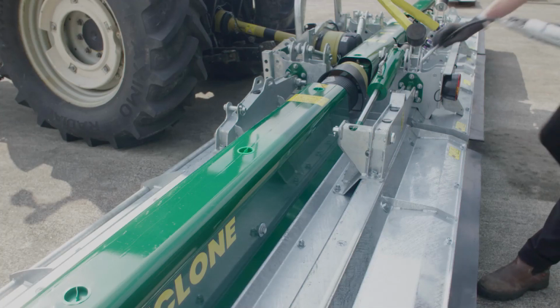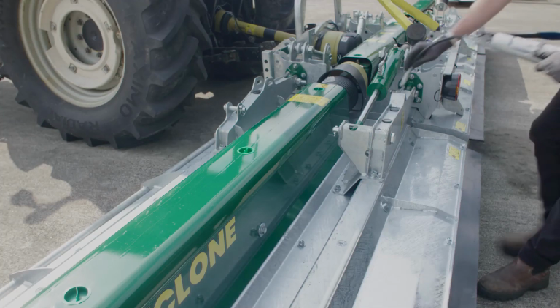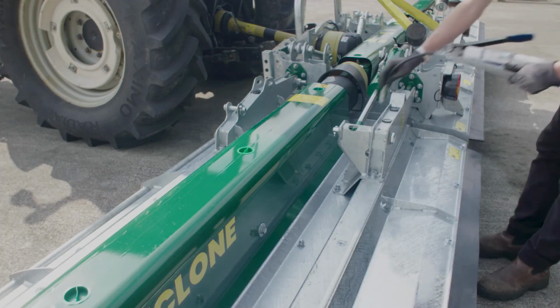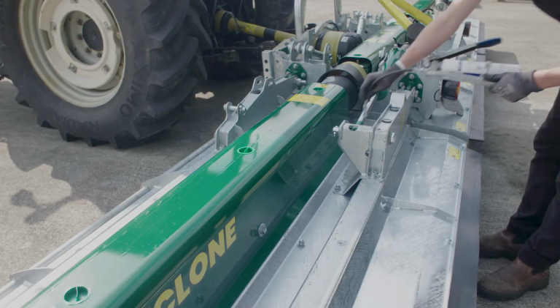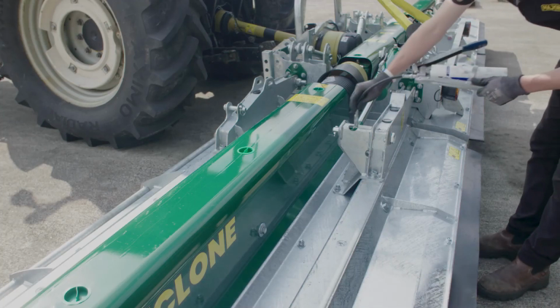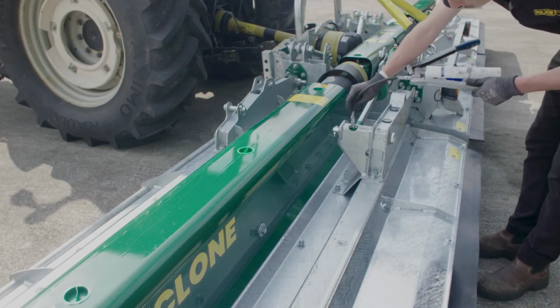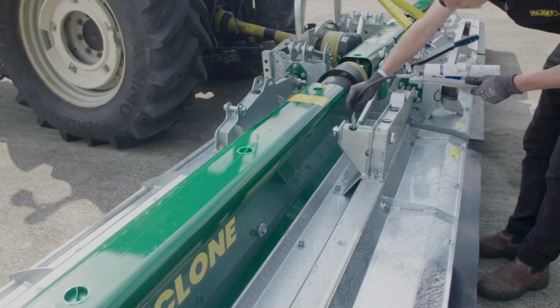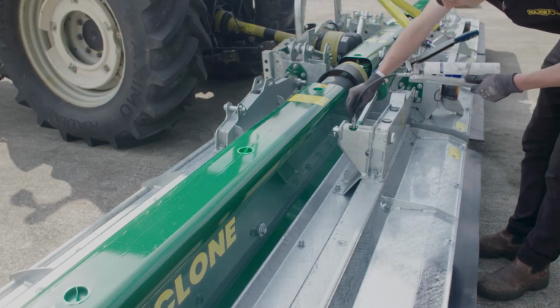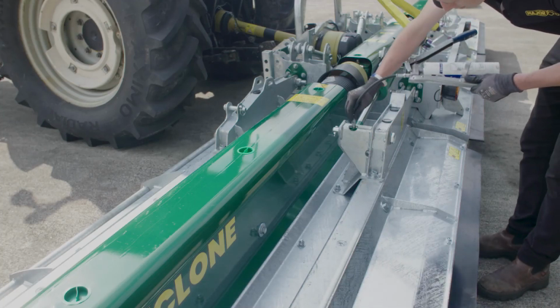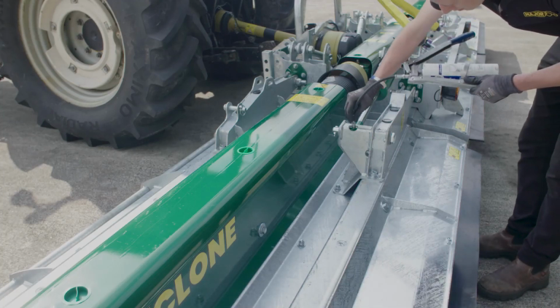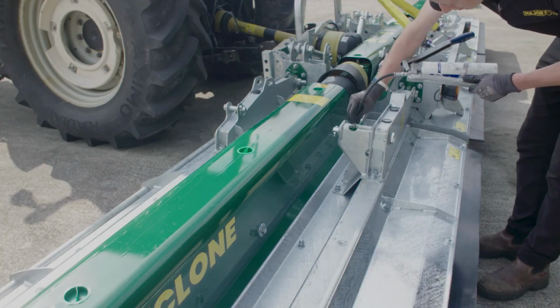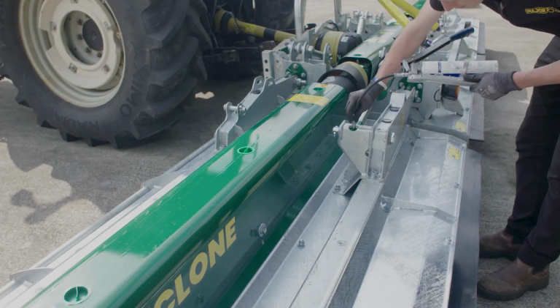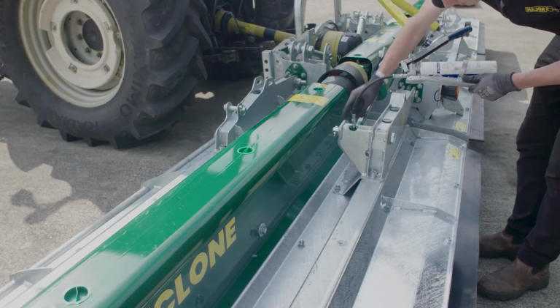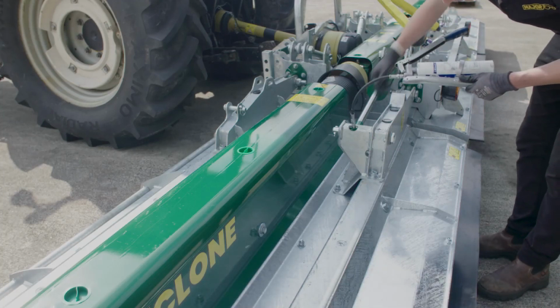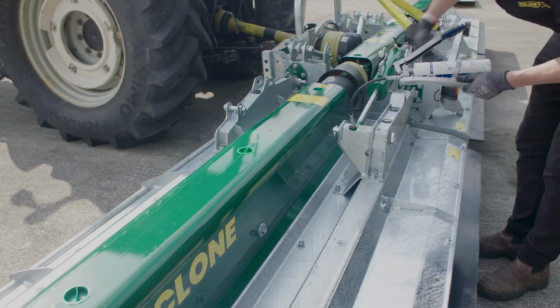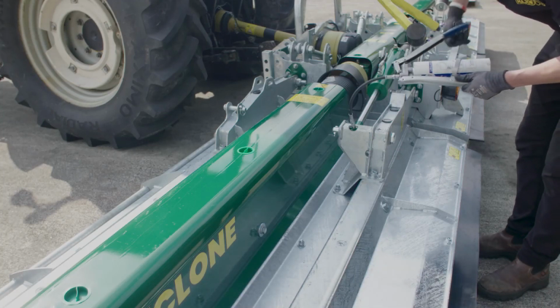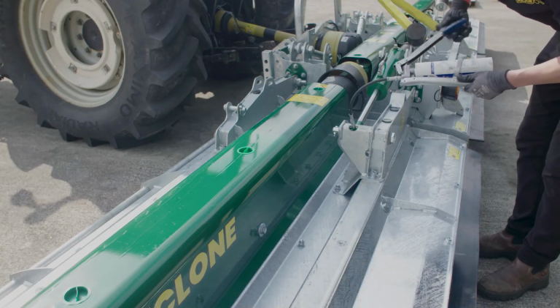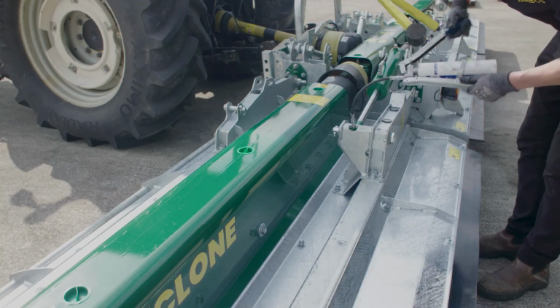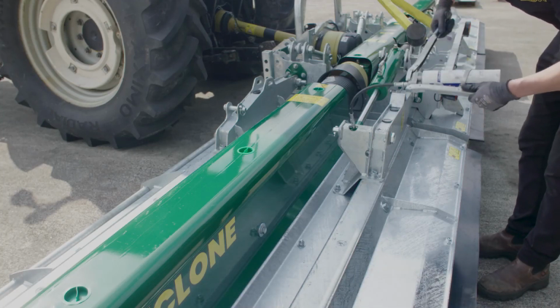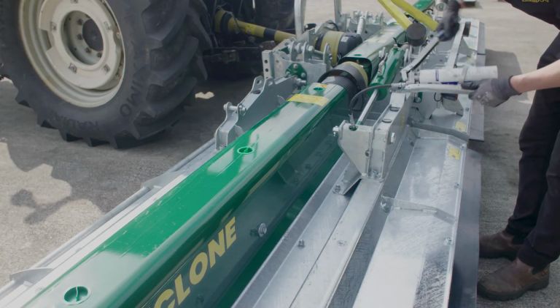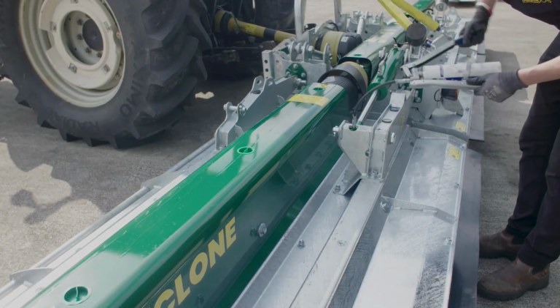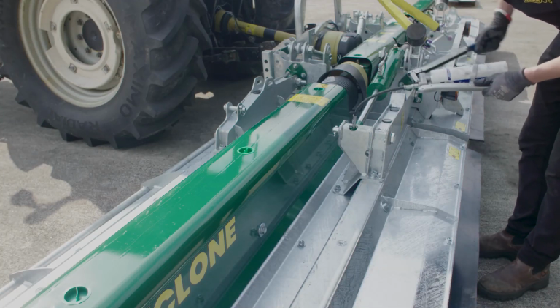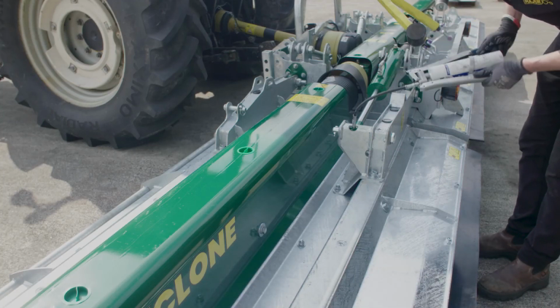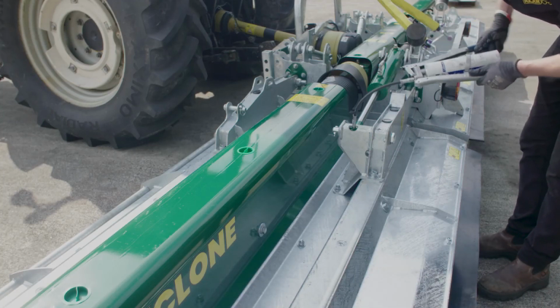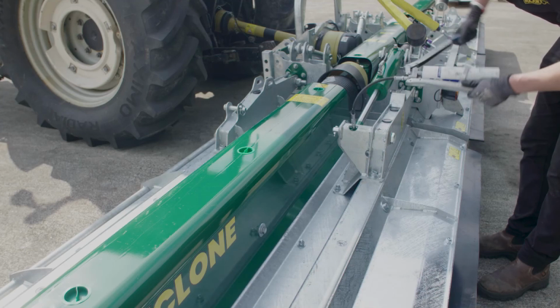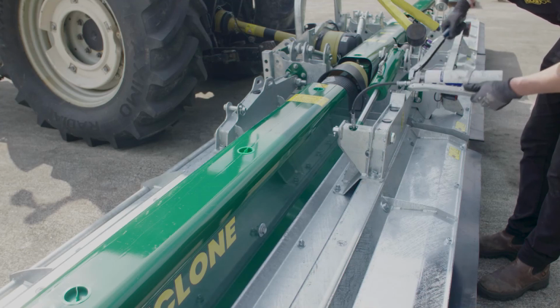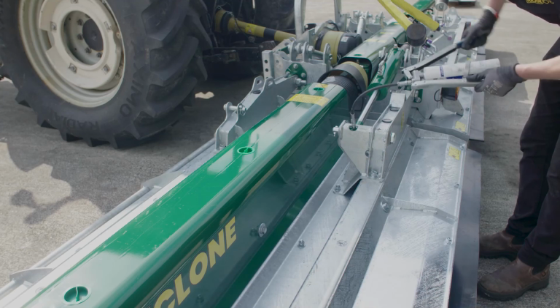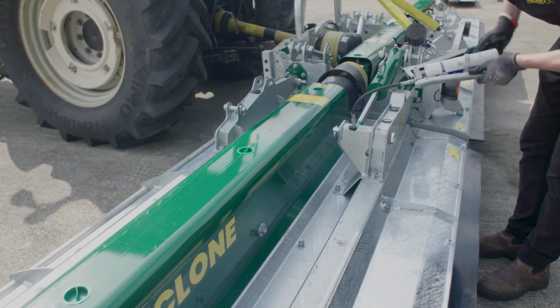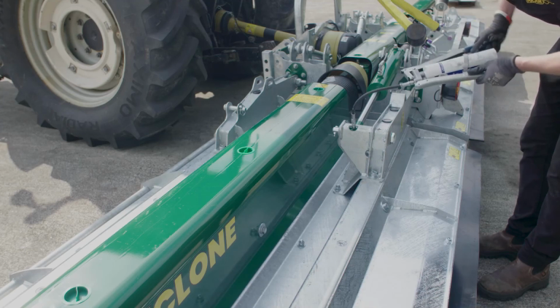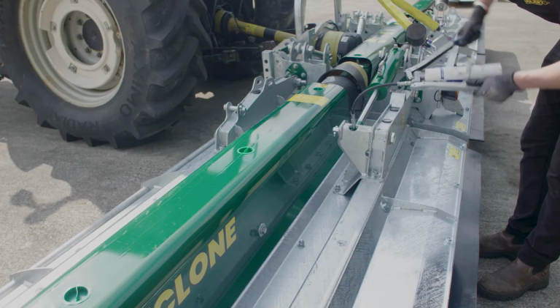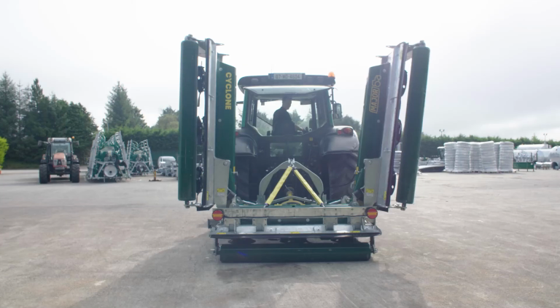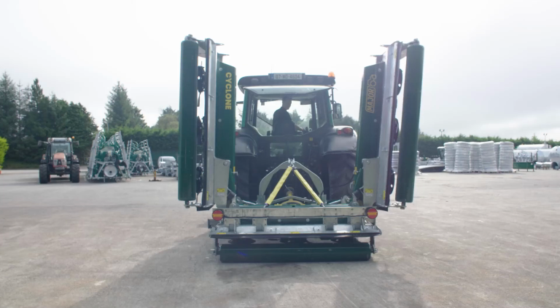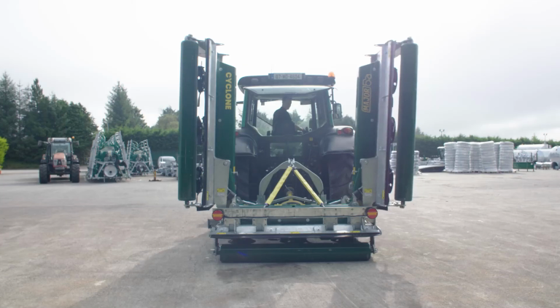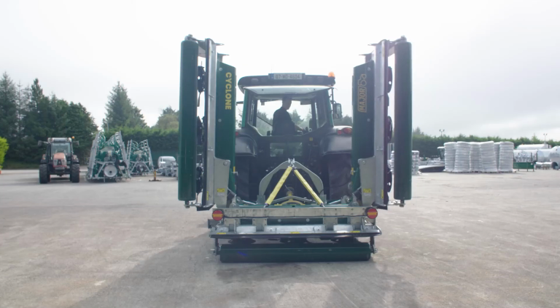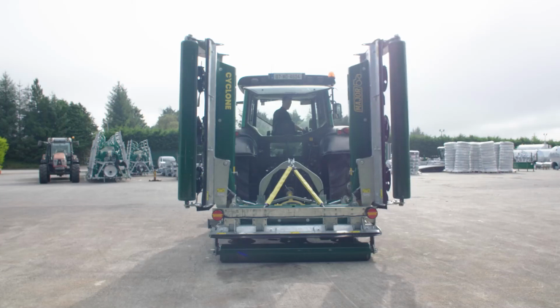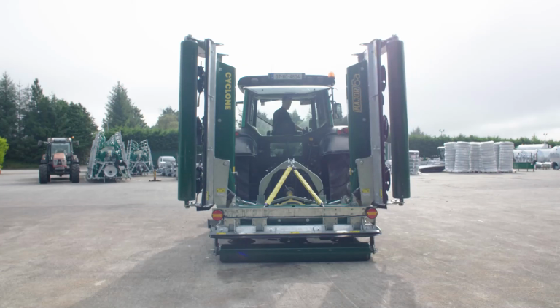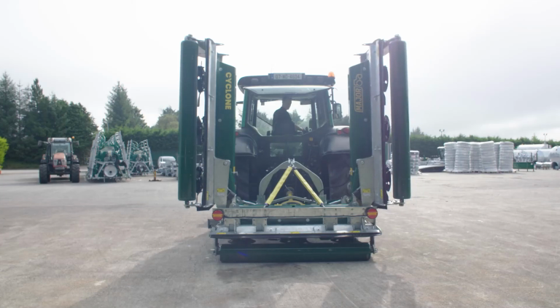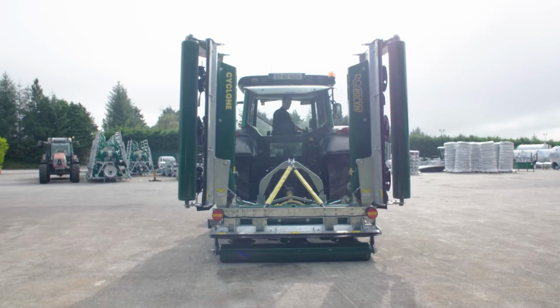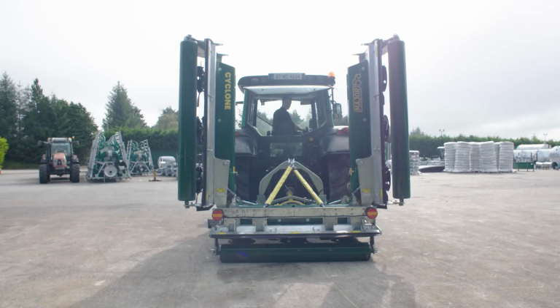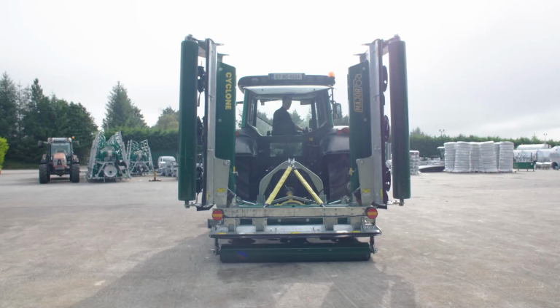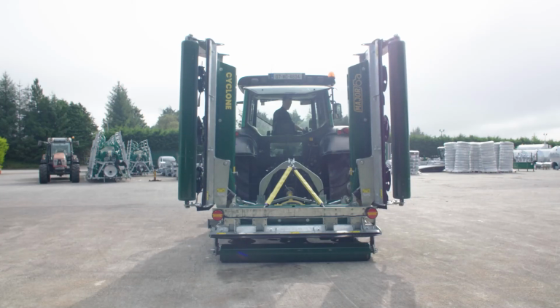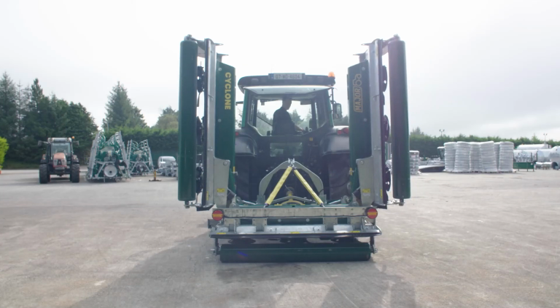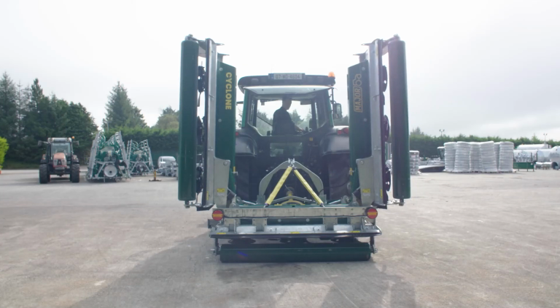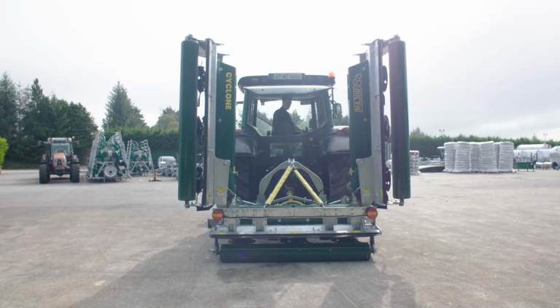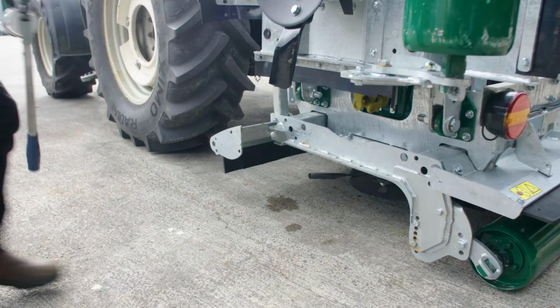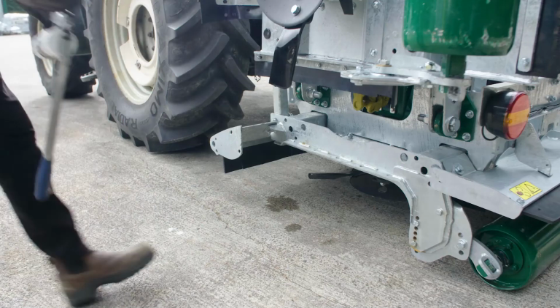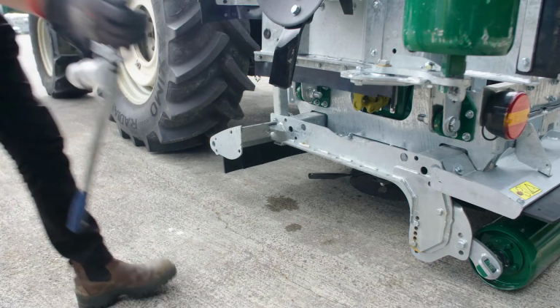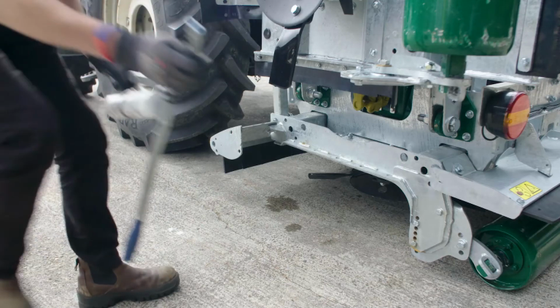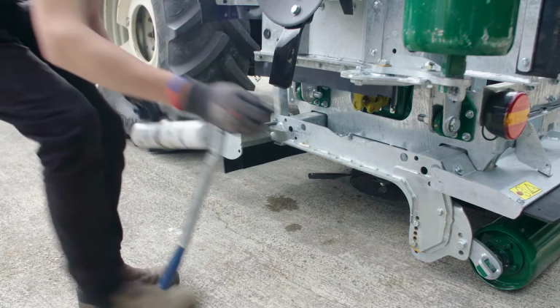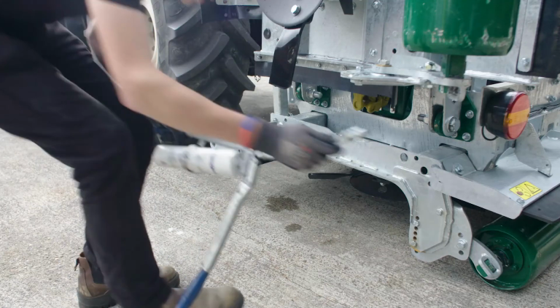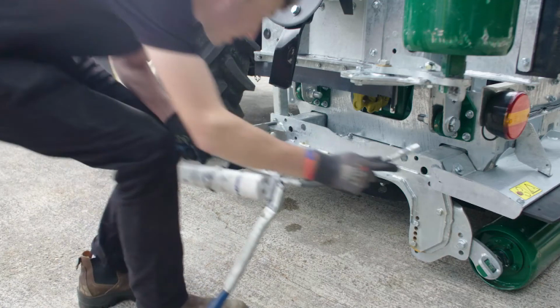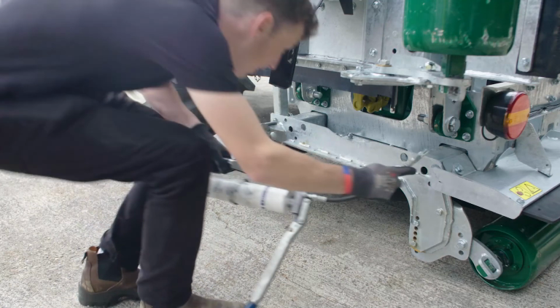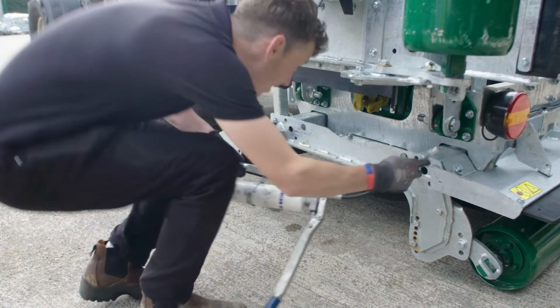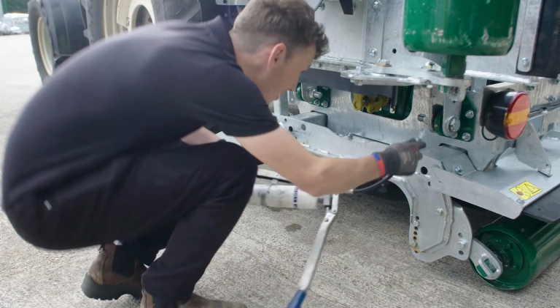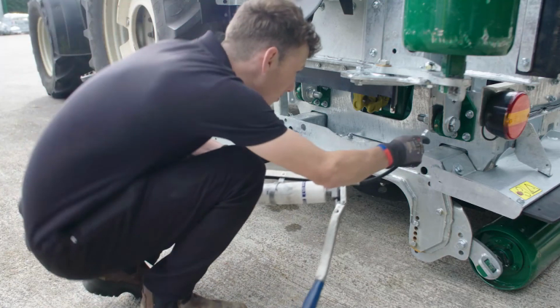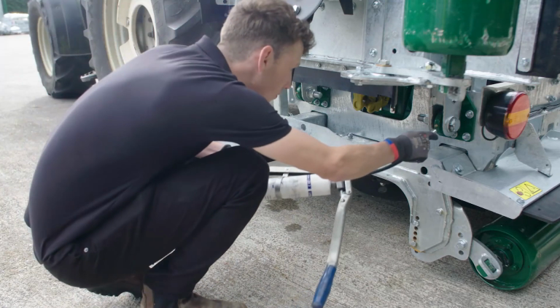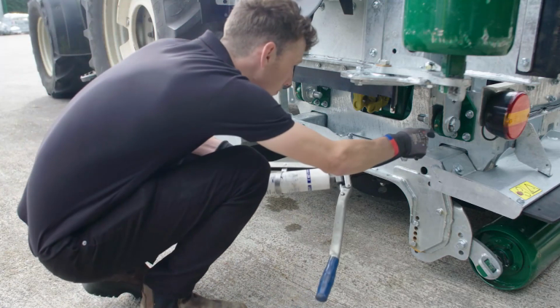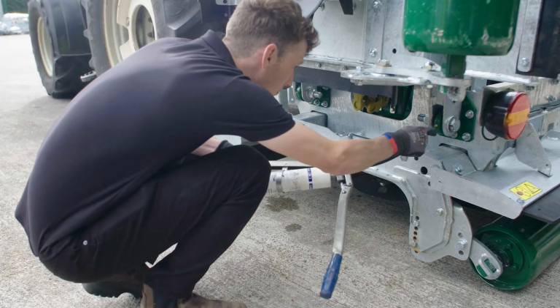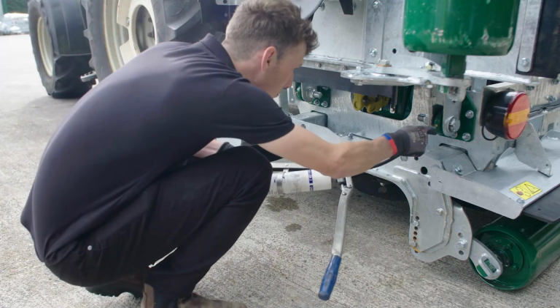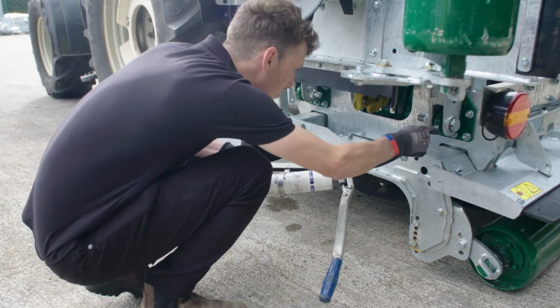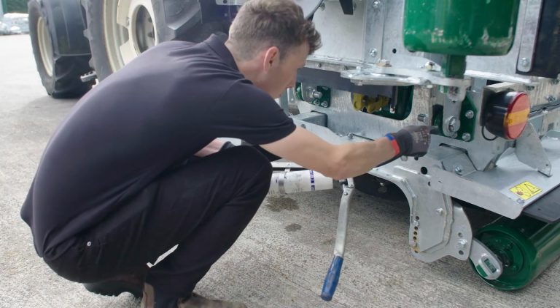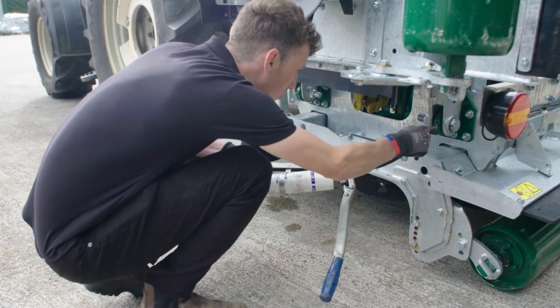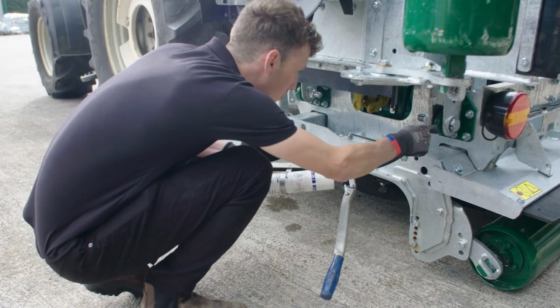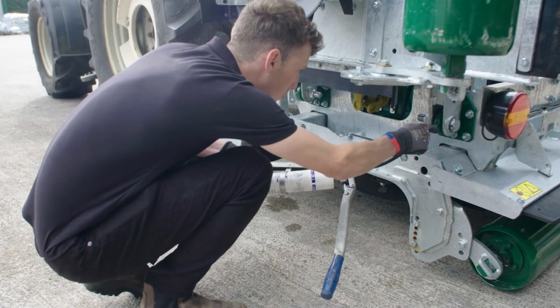Grease the rams. Raise the wings, grease the pivot point, and repeat for the other wing.